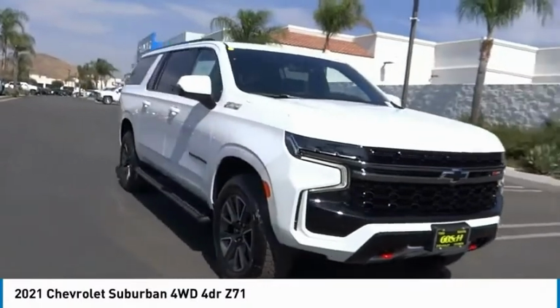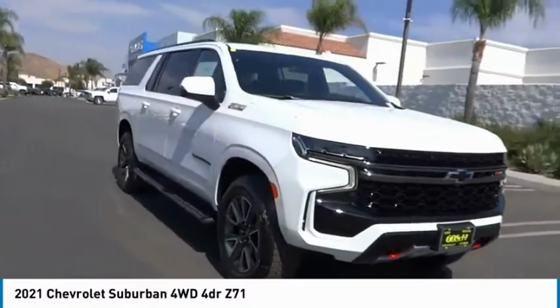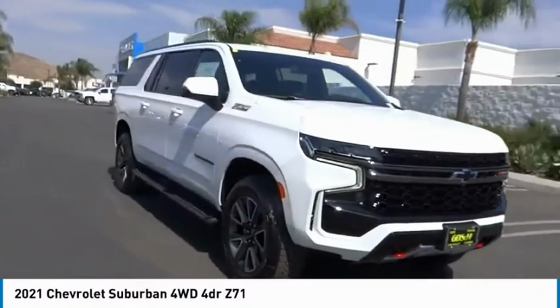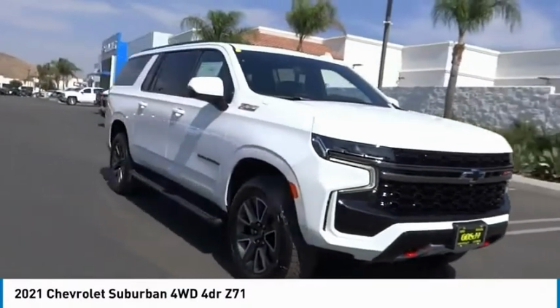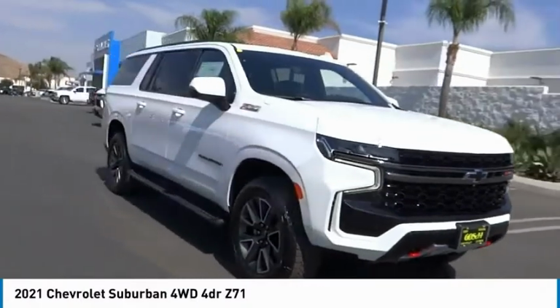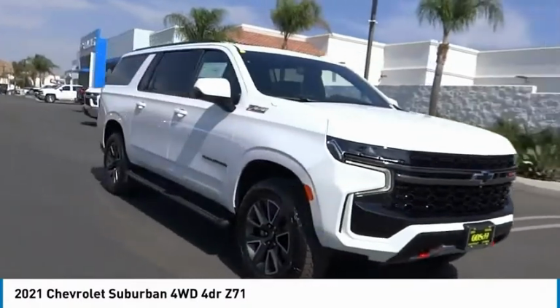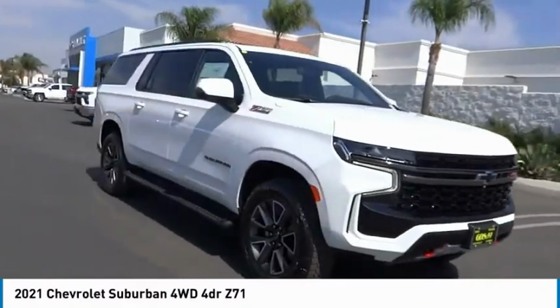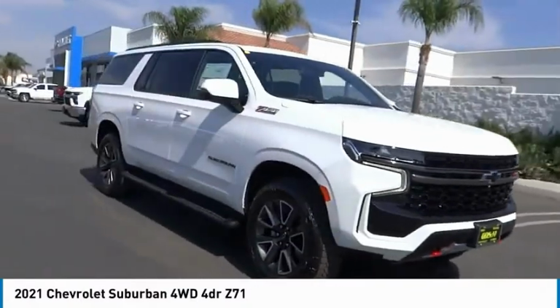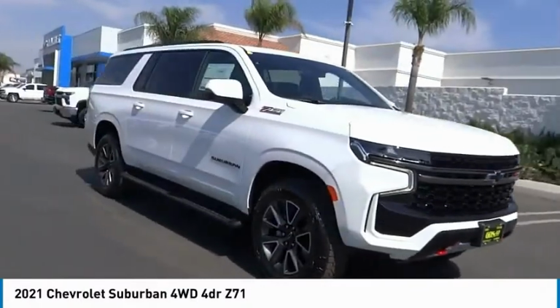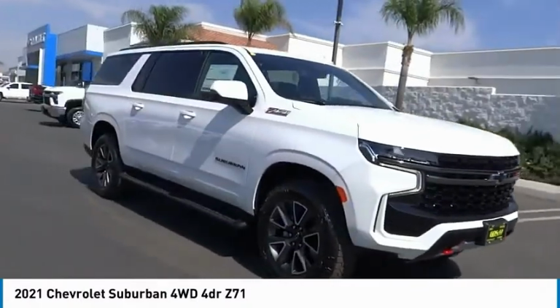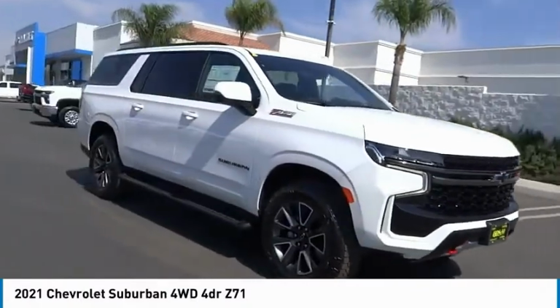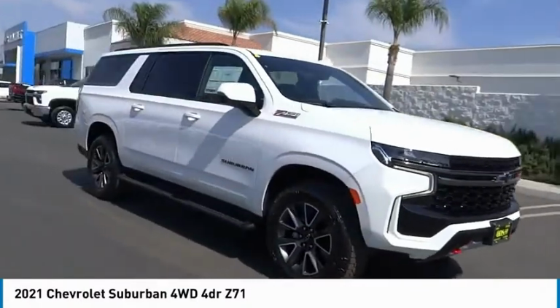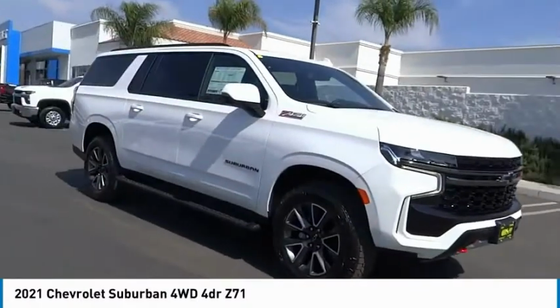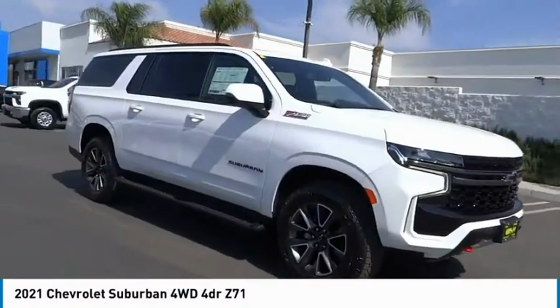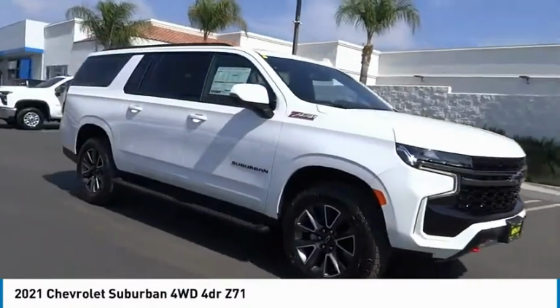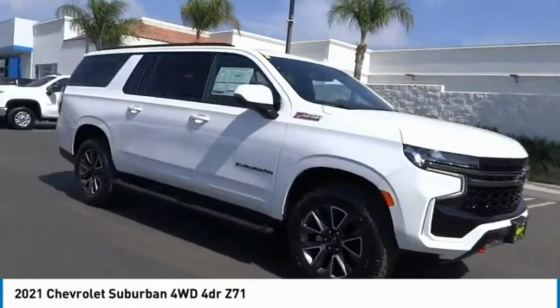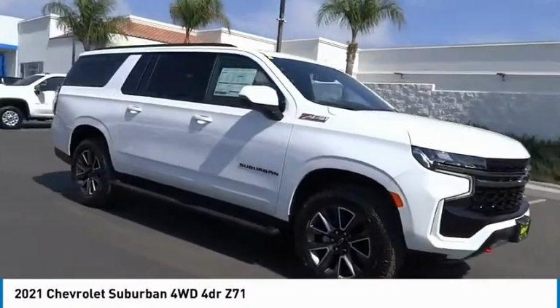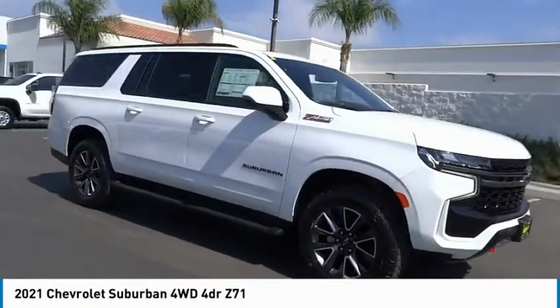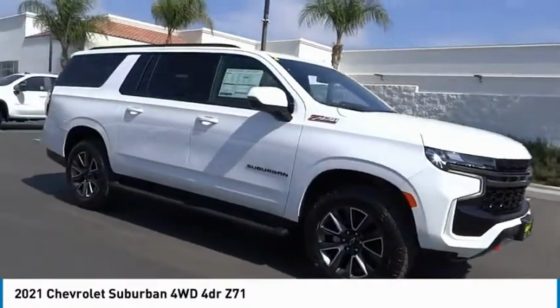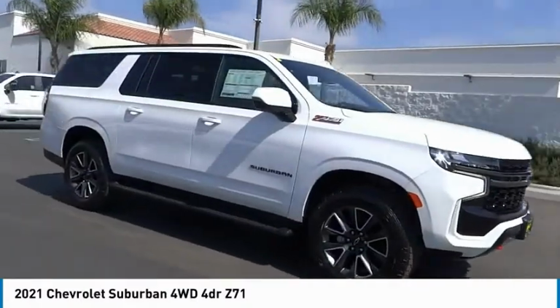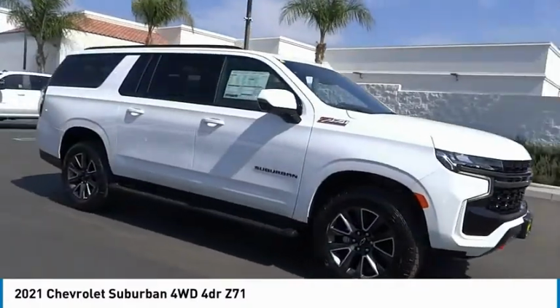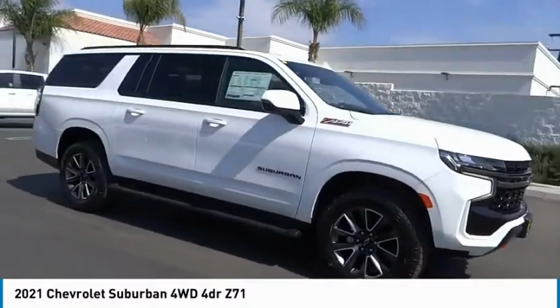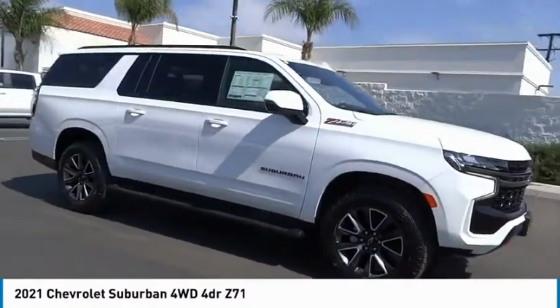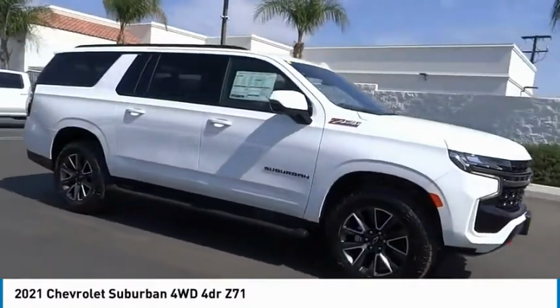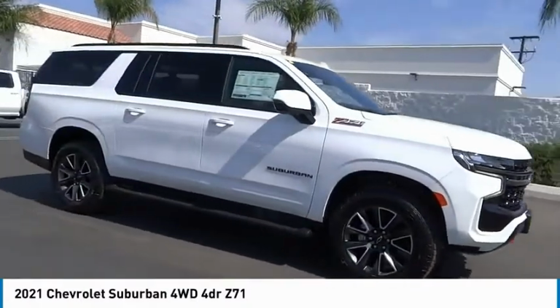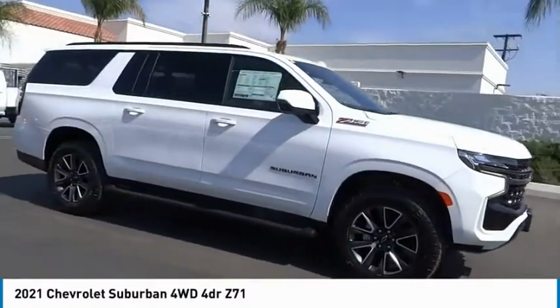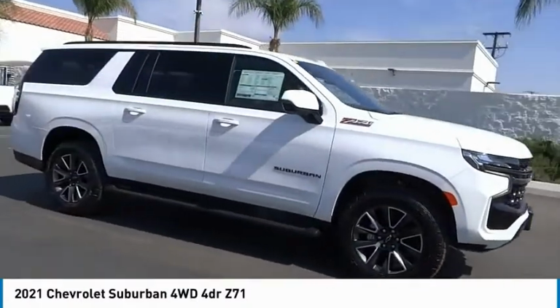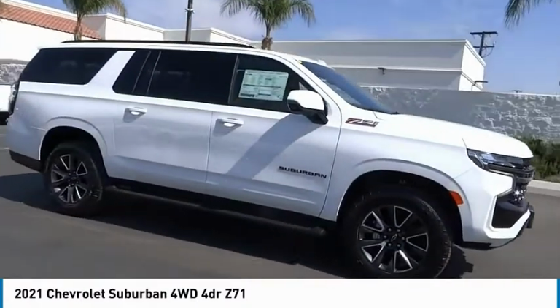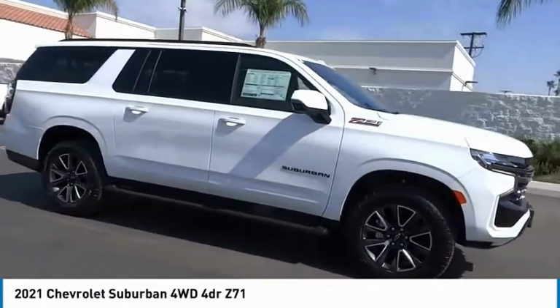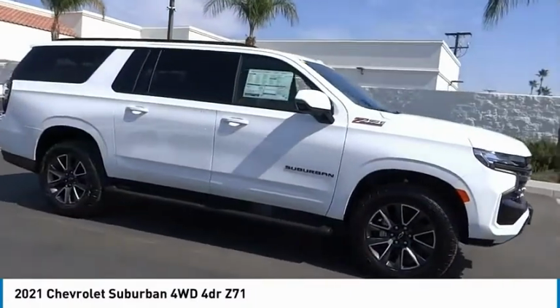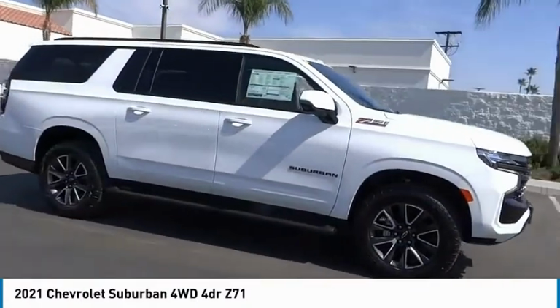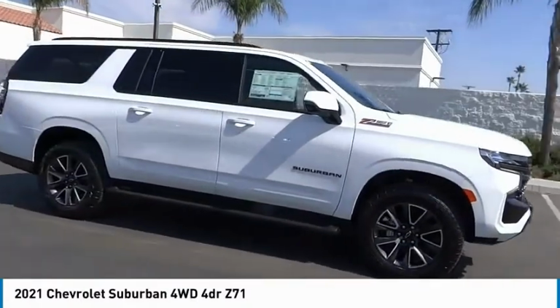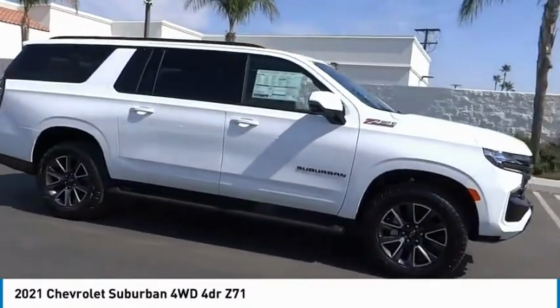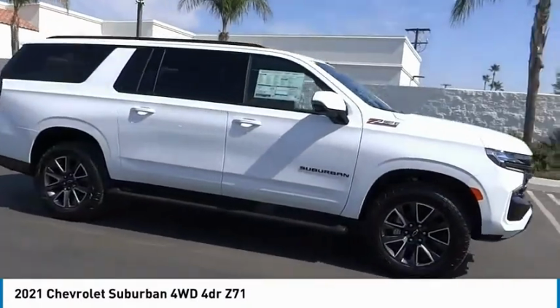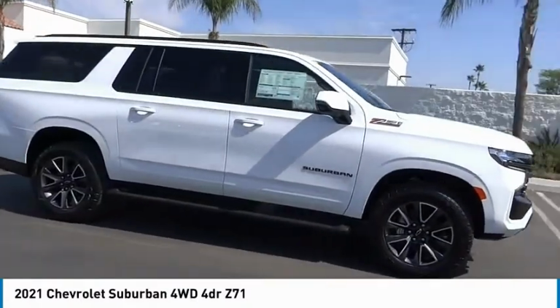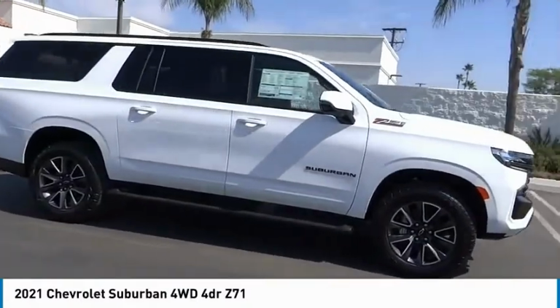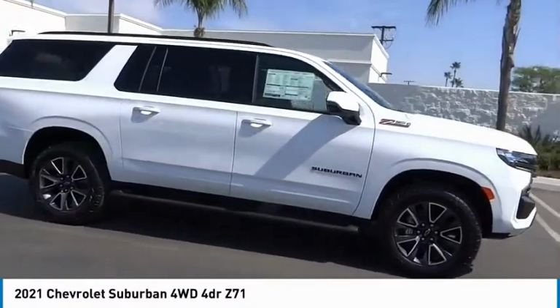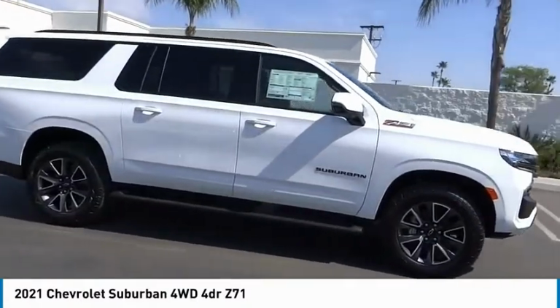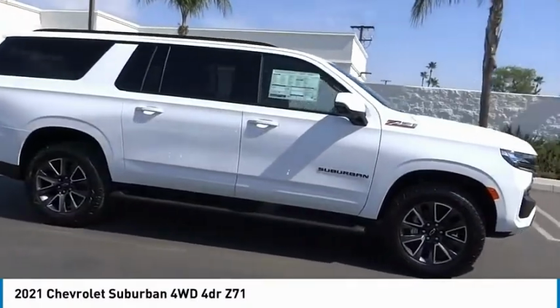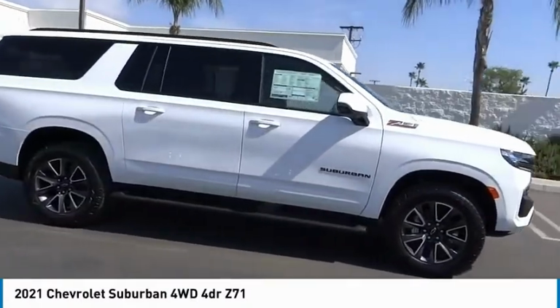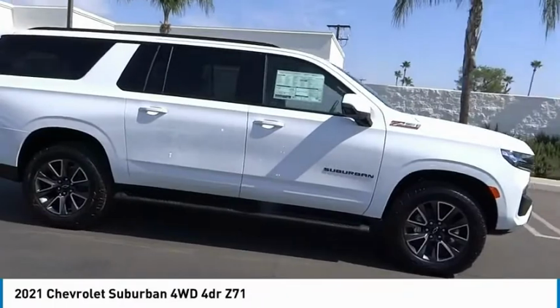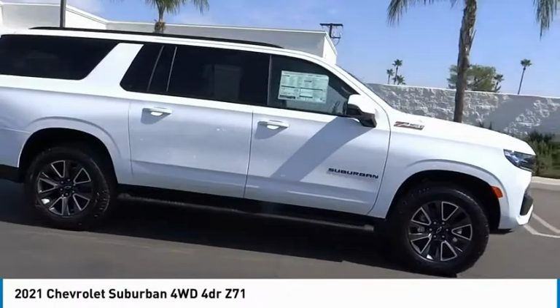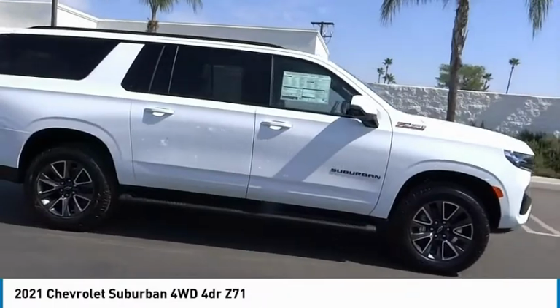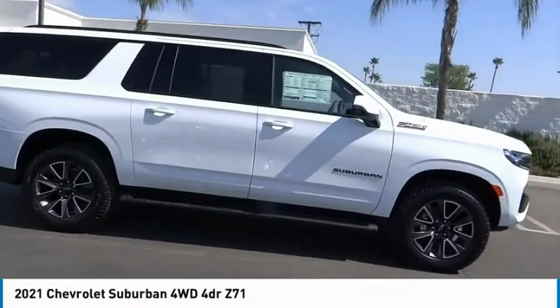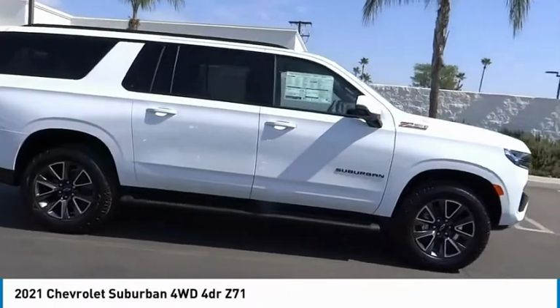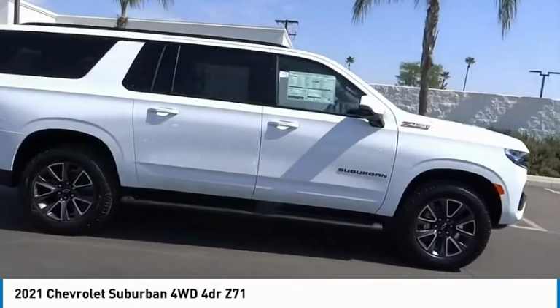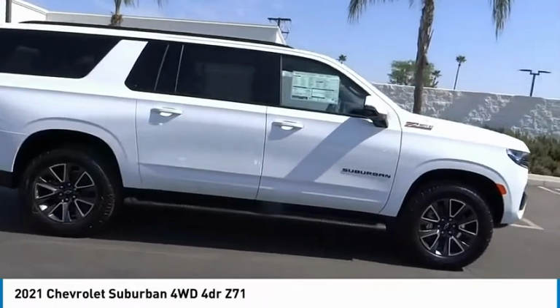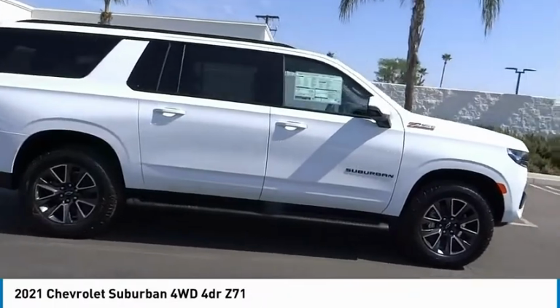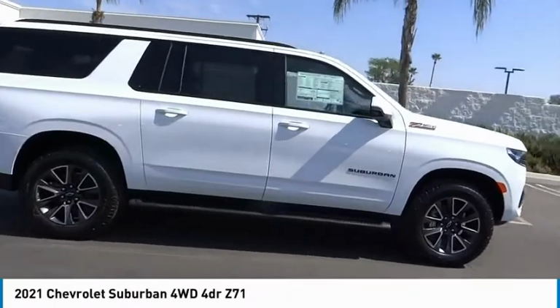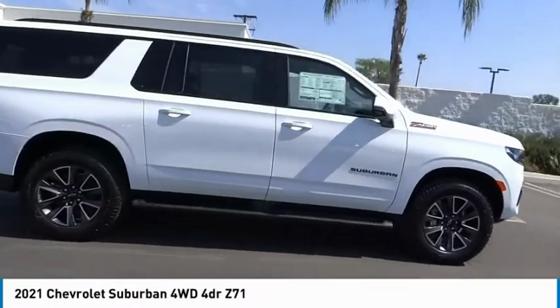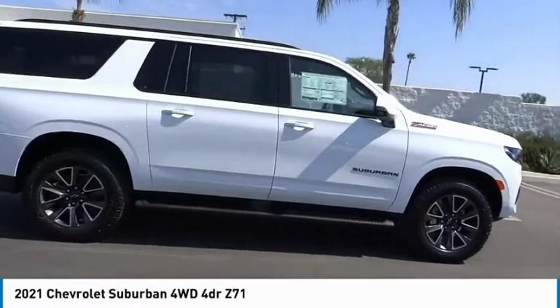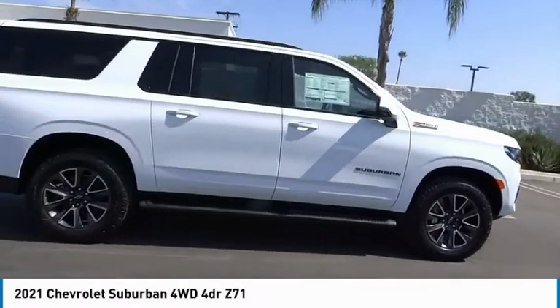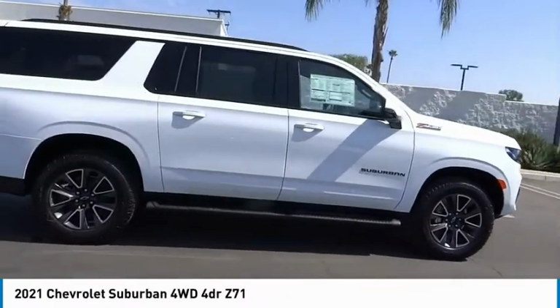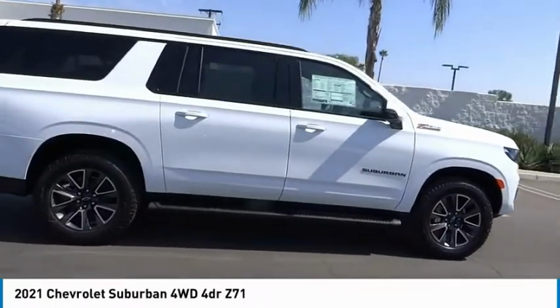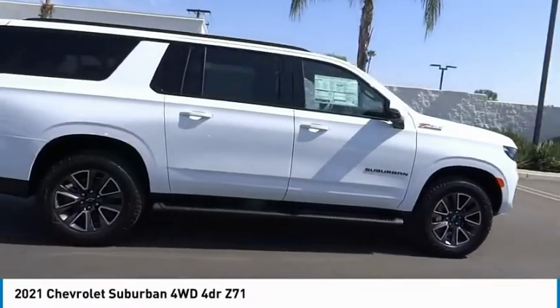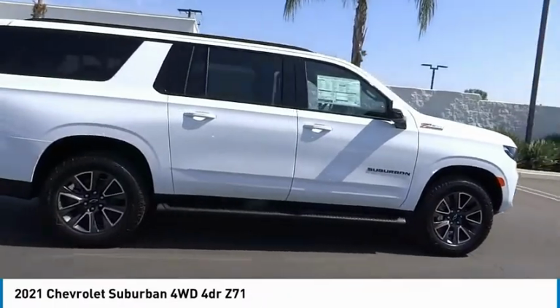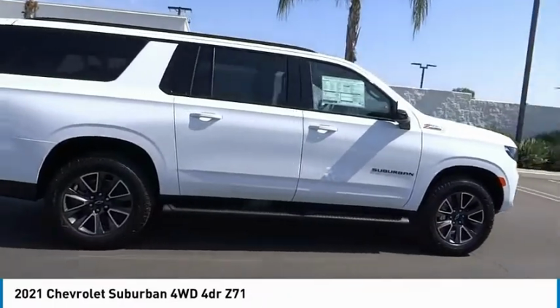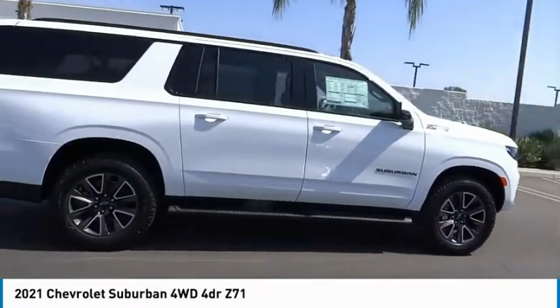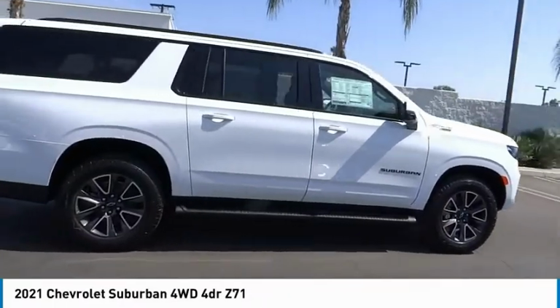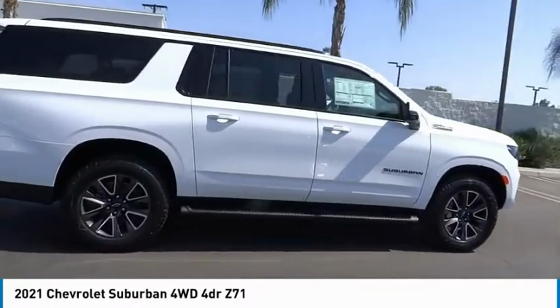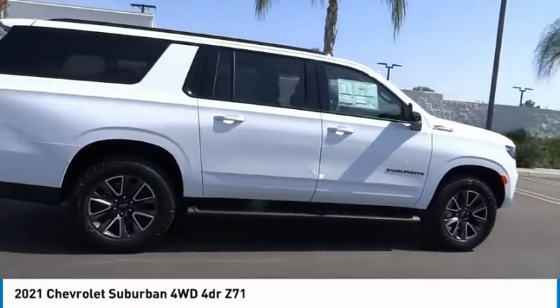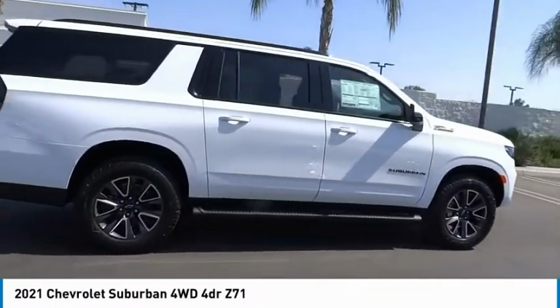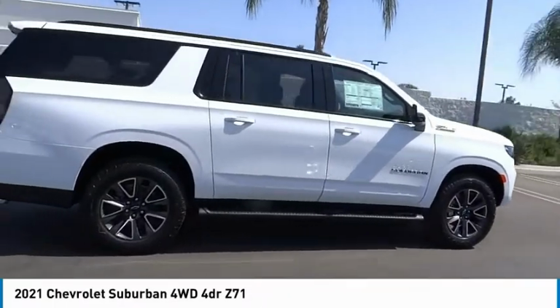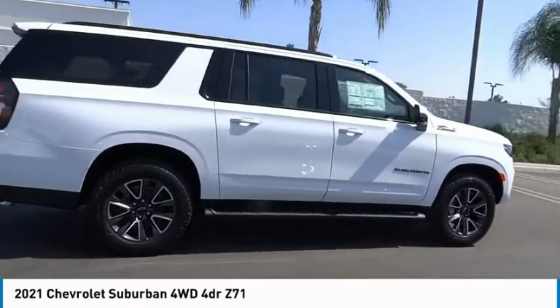The Suburban excels at towing heavy trailers, hauling loads of people and gear, and enduring hard use and rugged terrain.